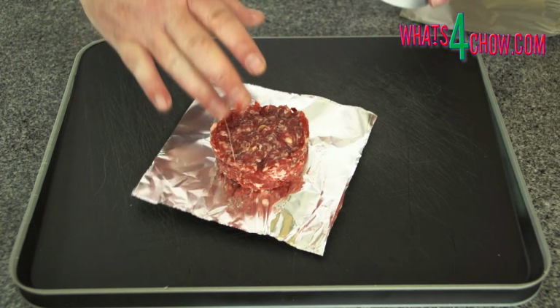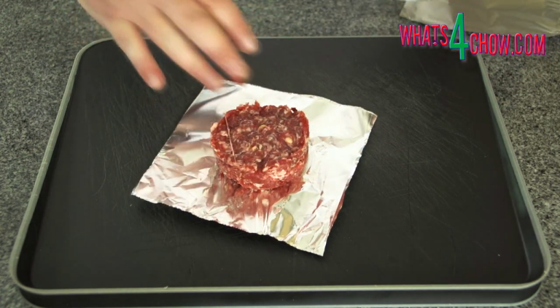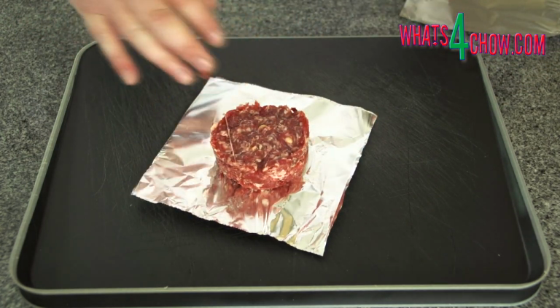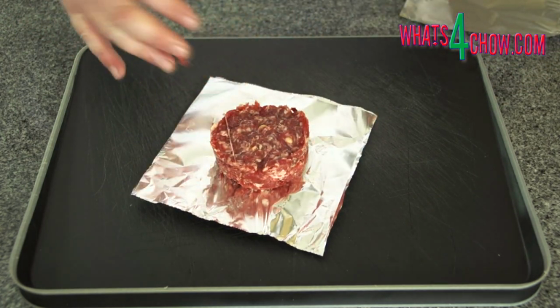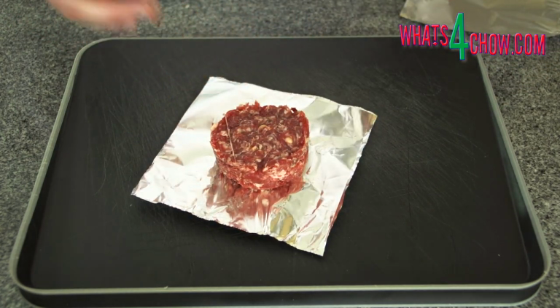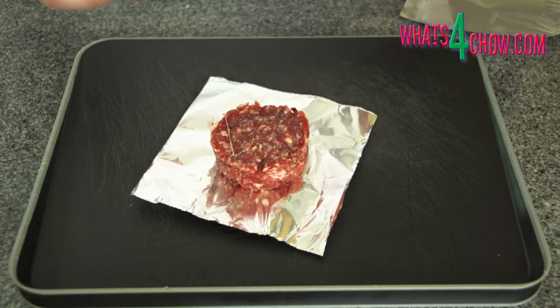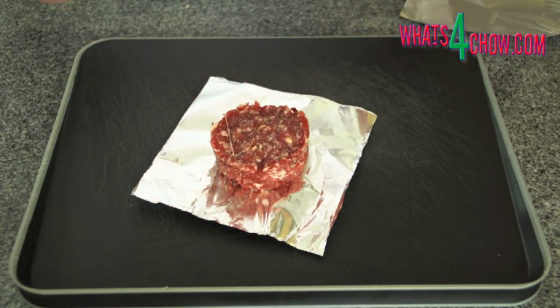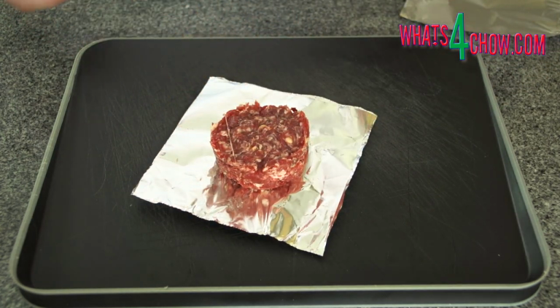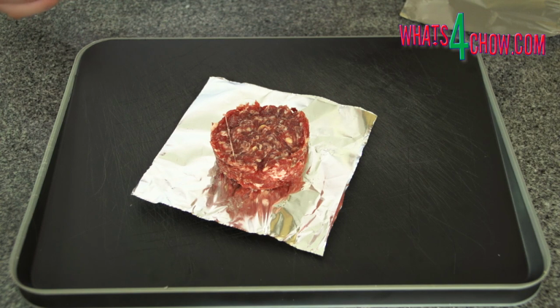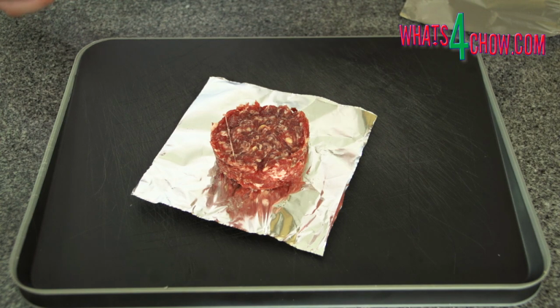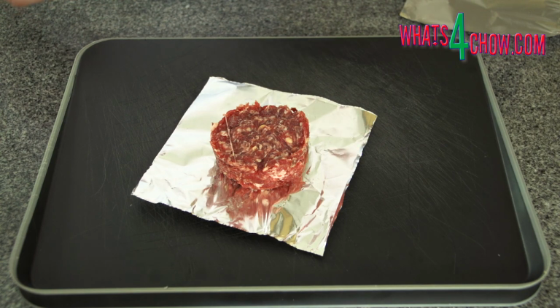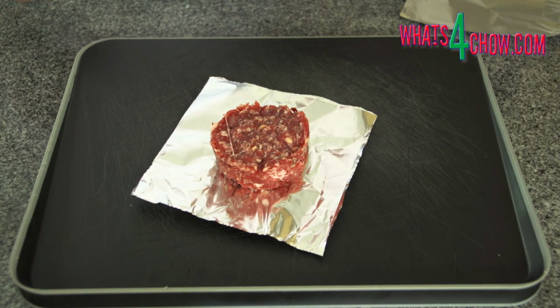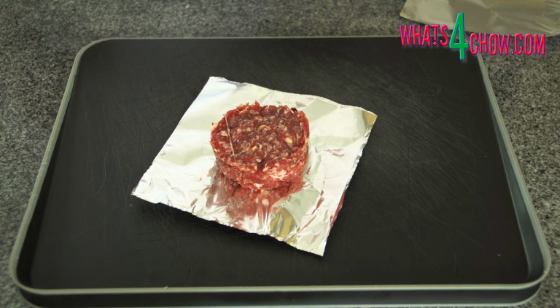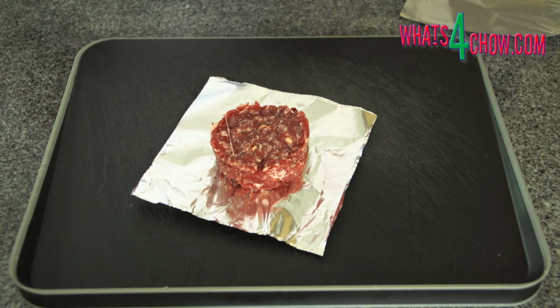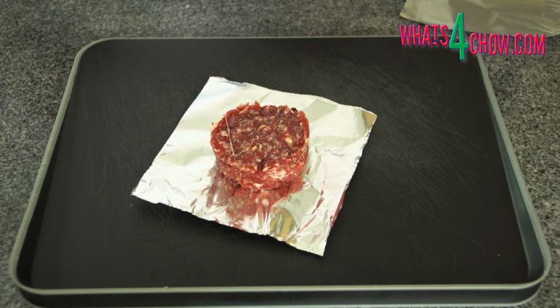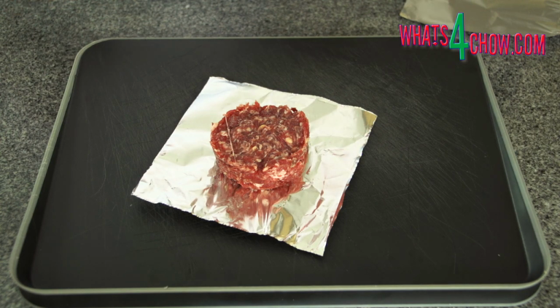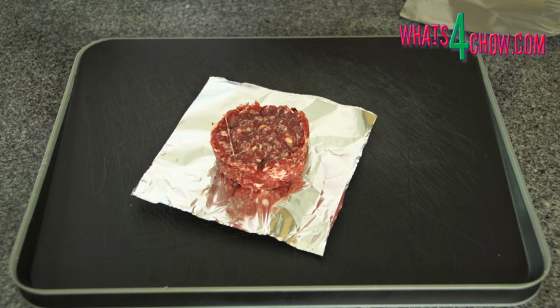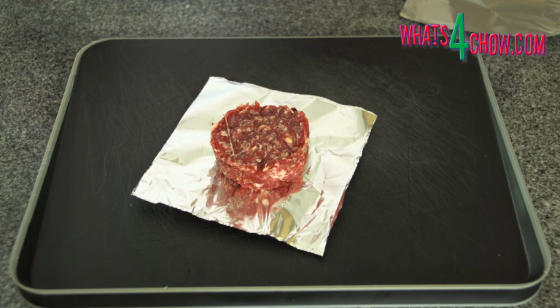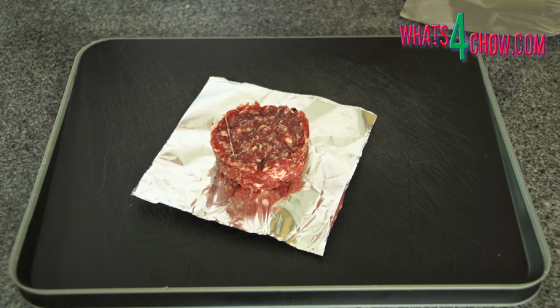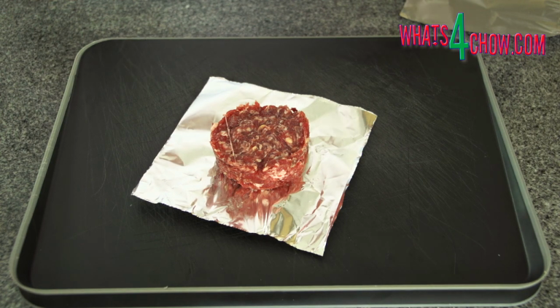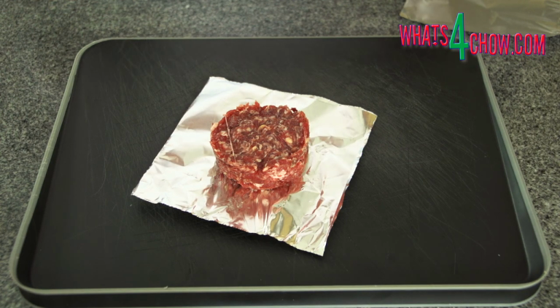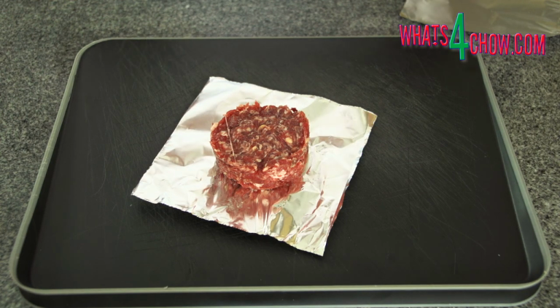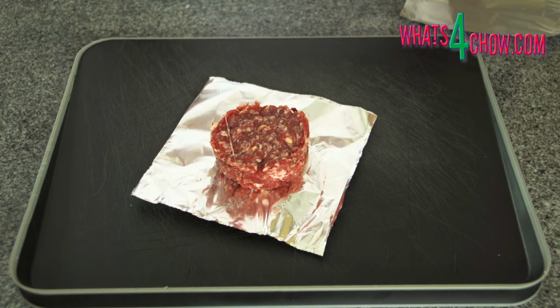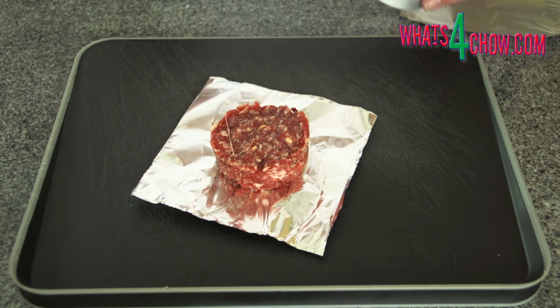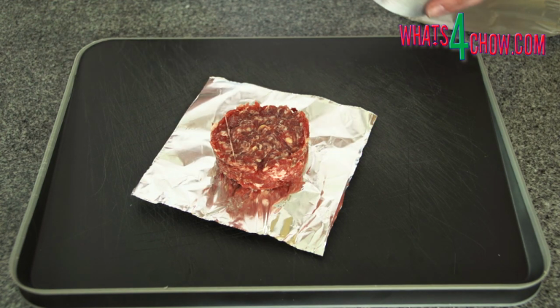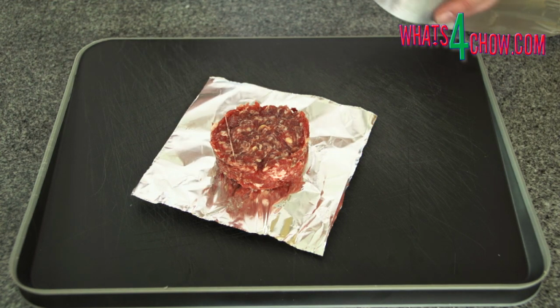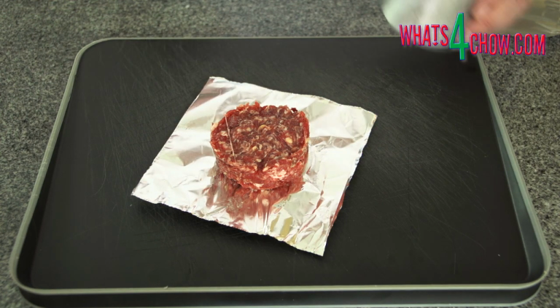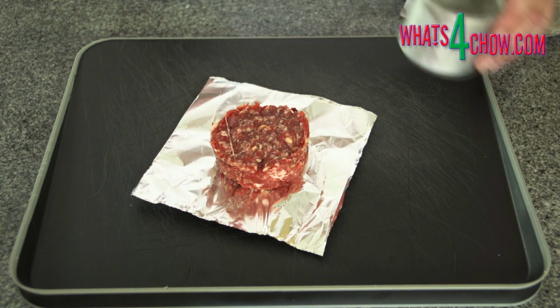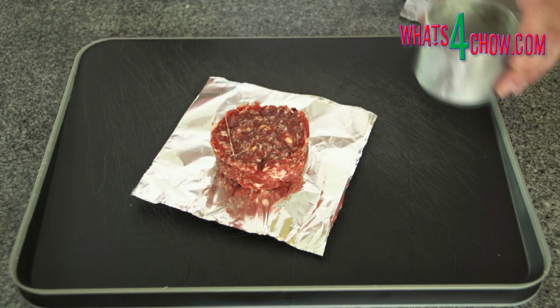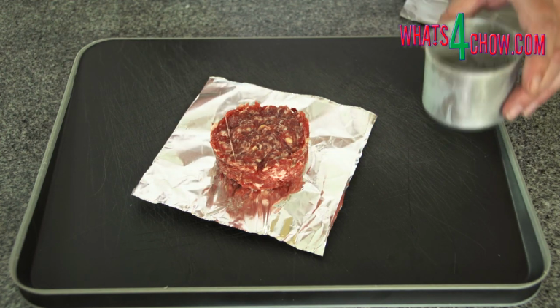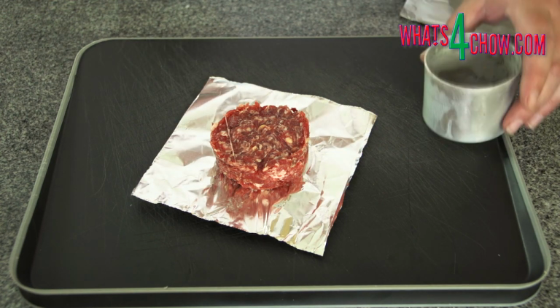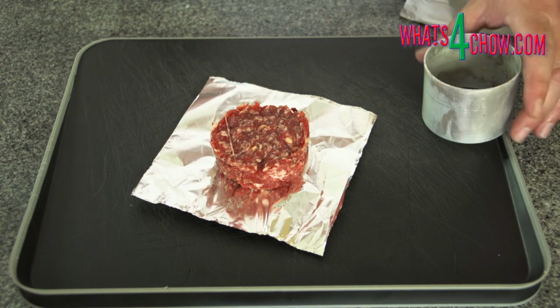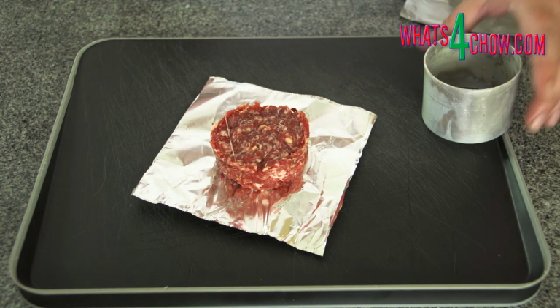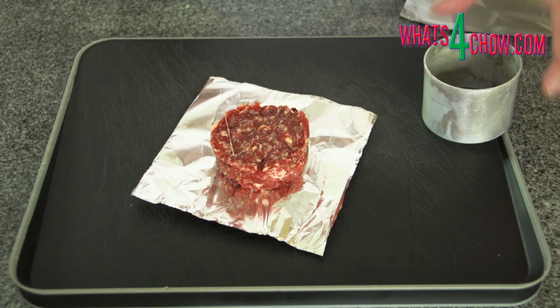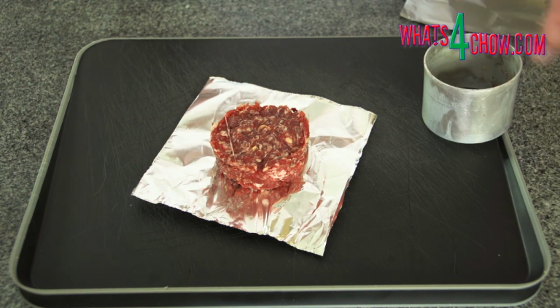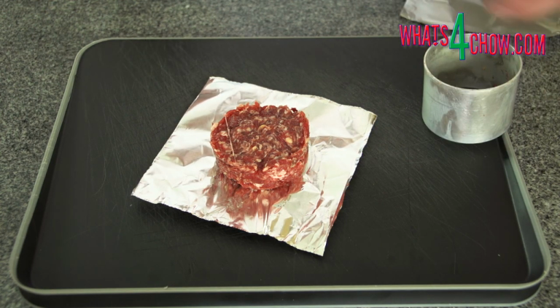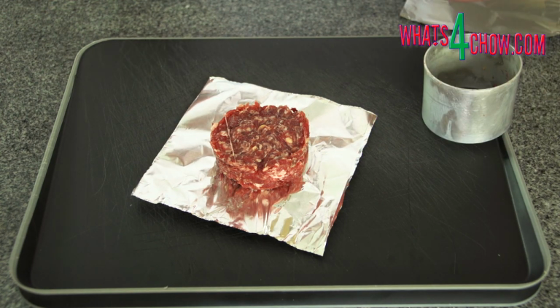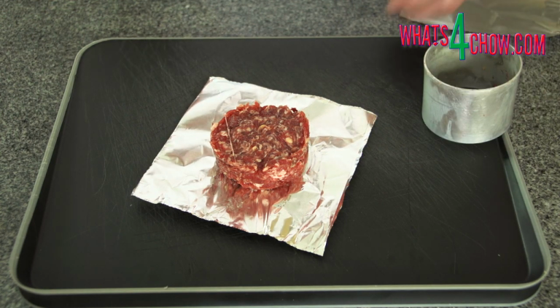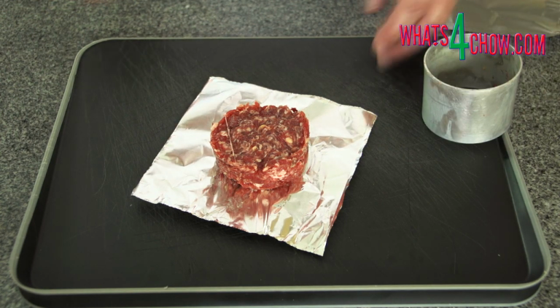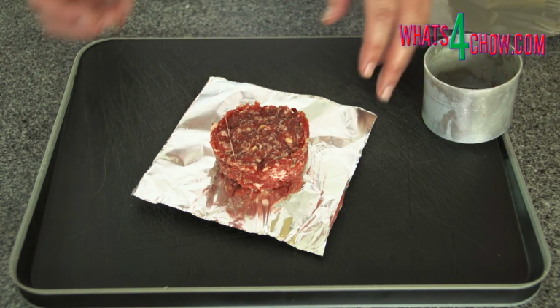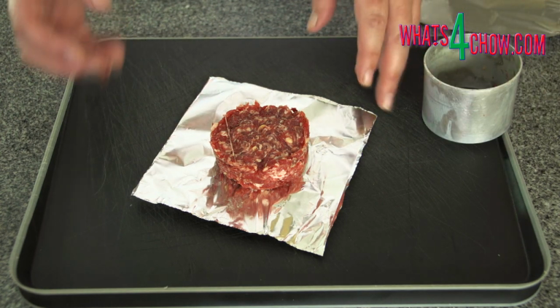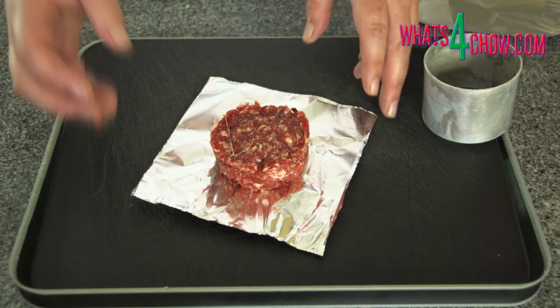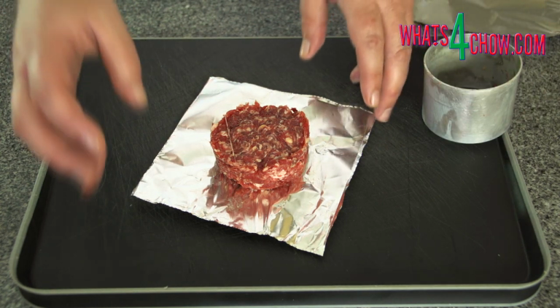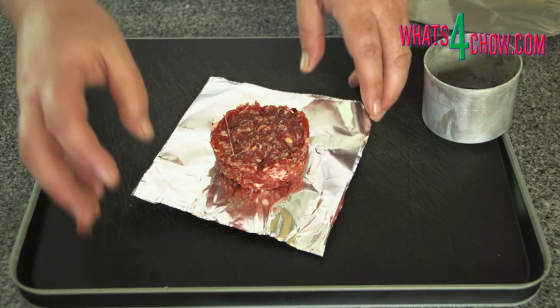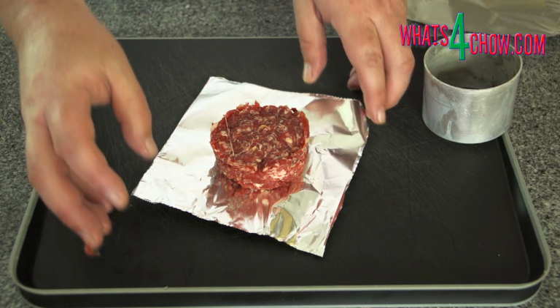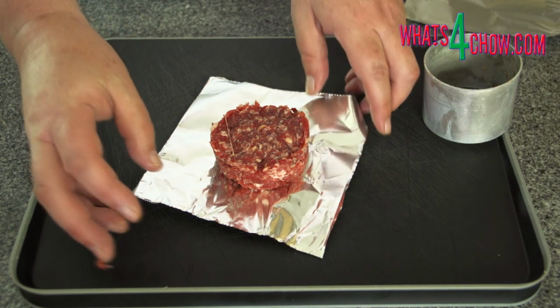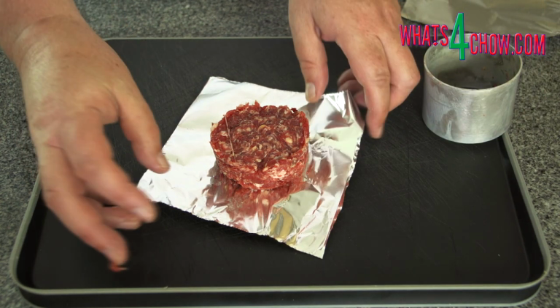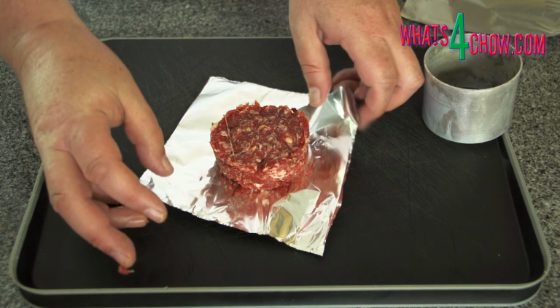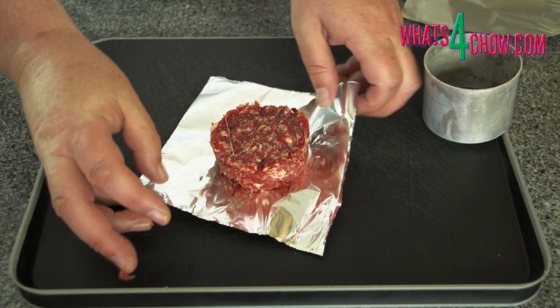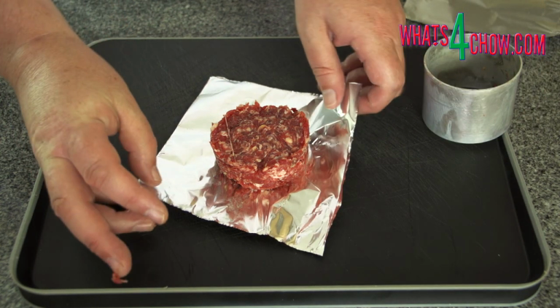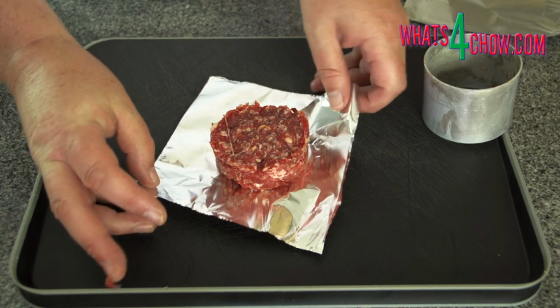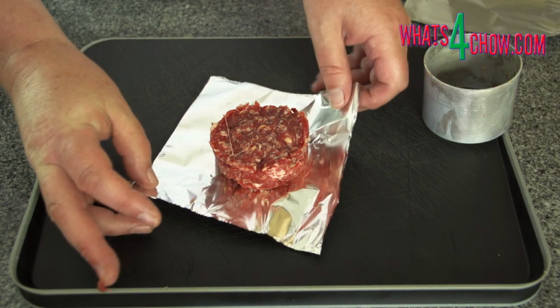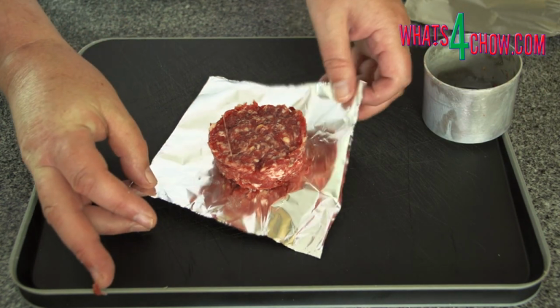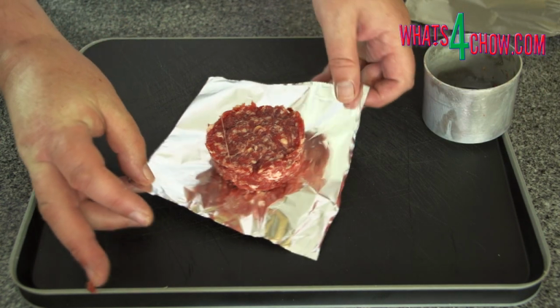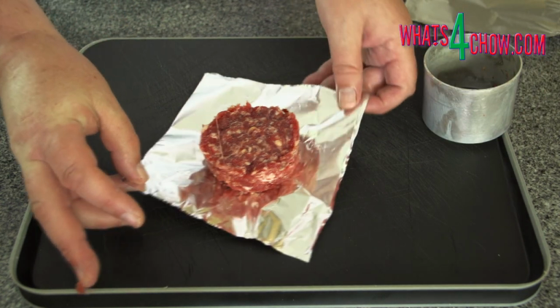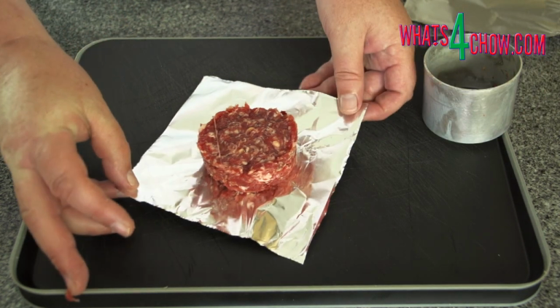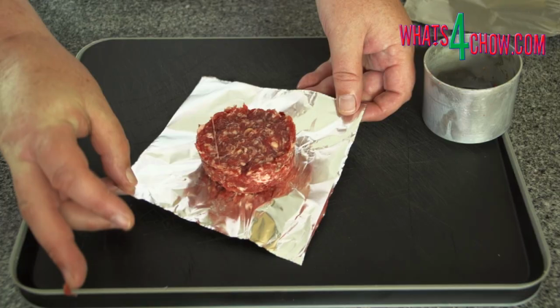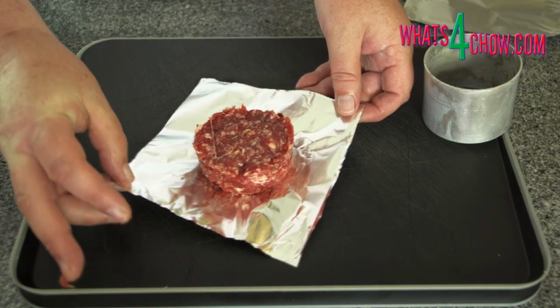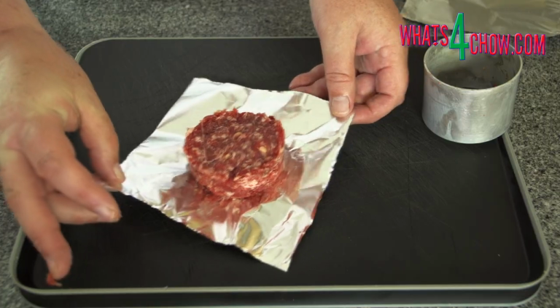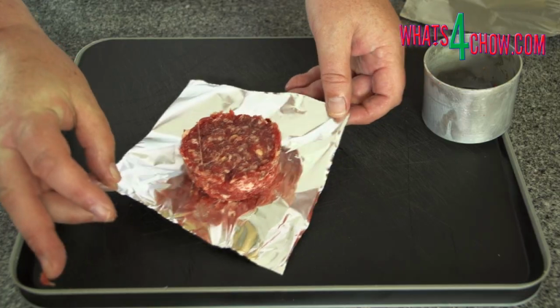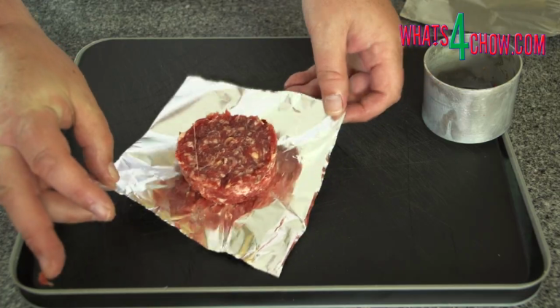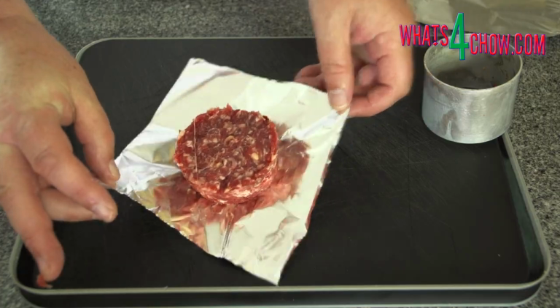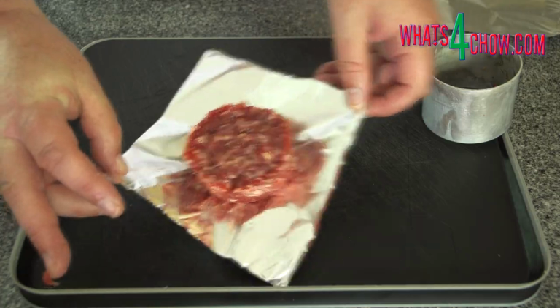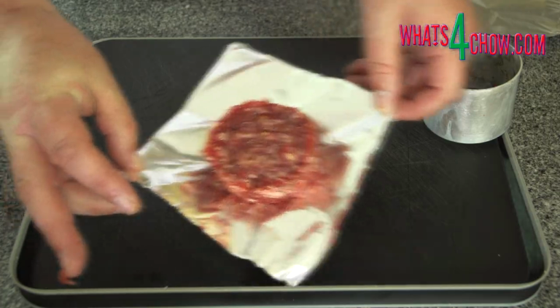This chills the burger to the core and prevents the centre of the burger from overcooking under the extreme cooking heat to follow.